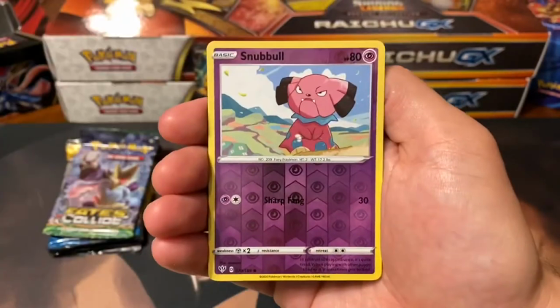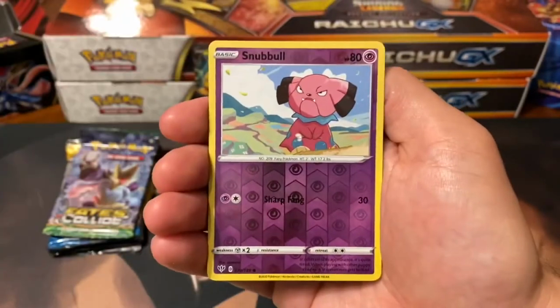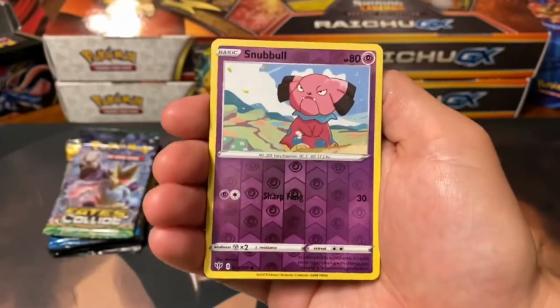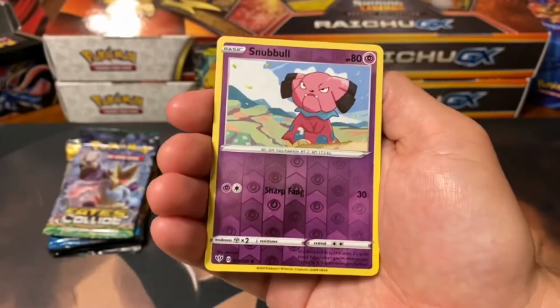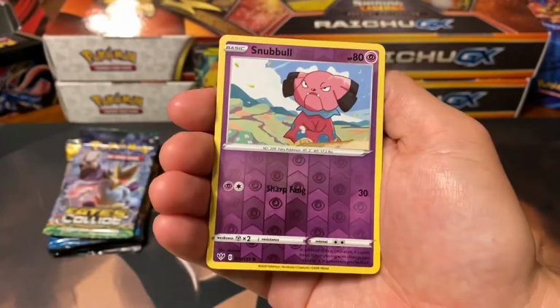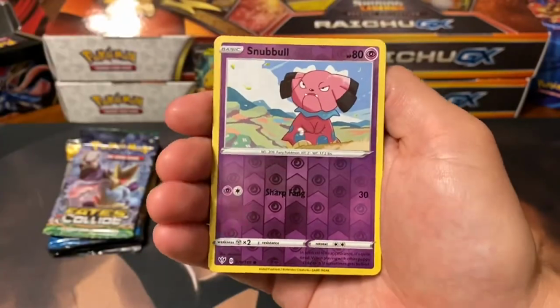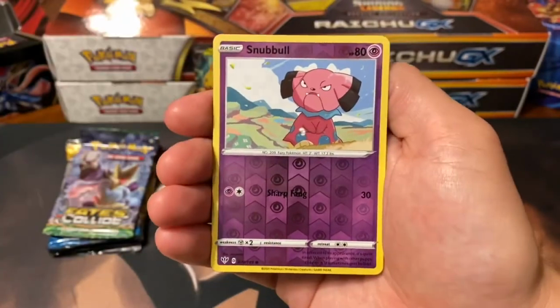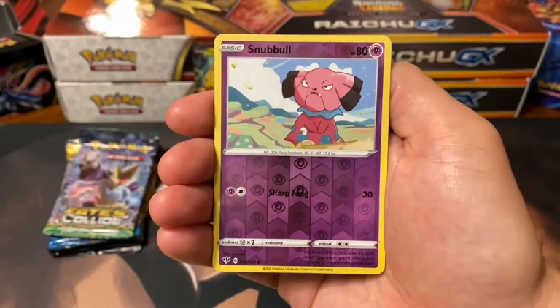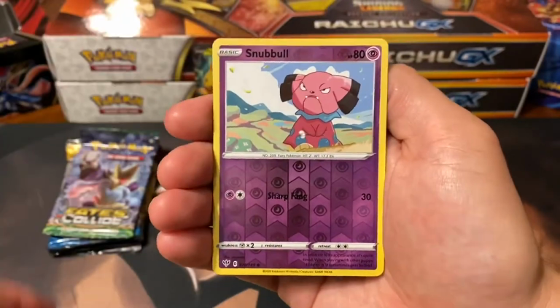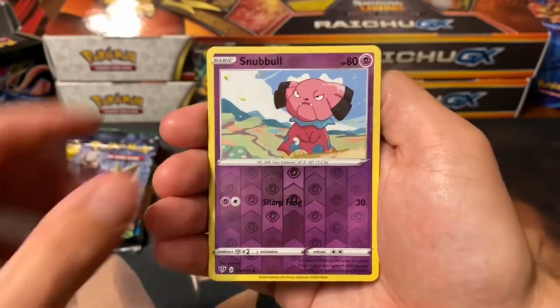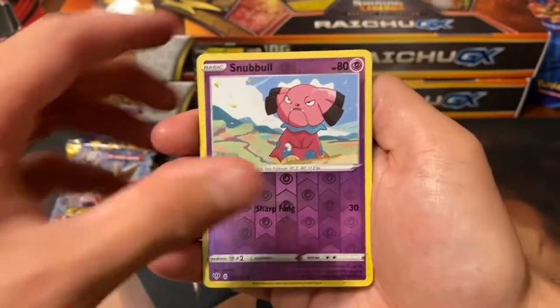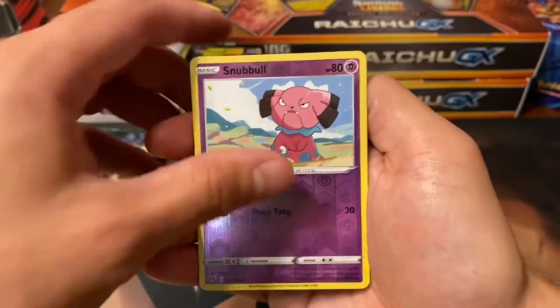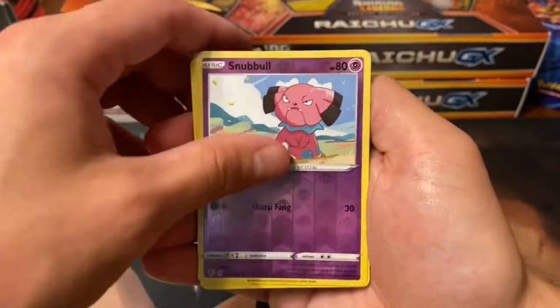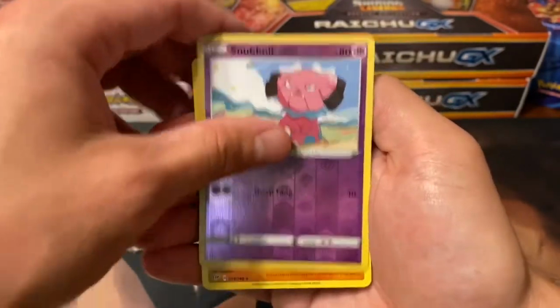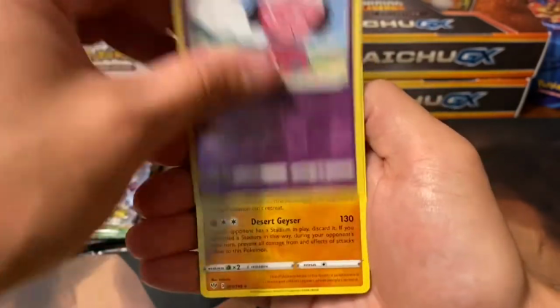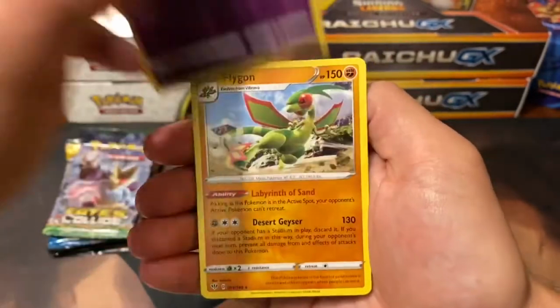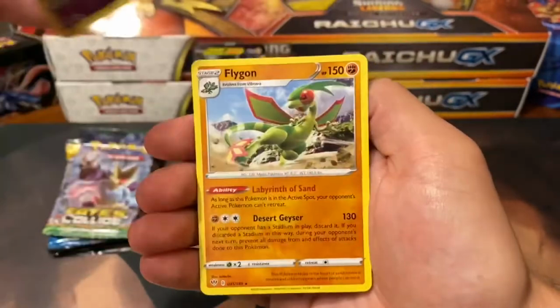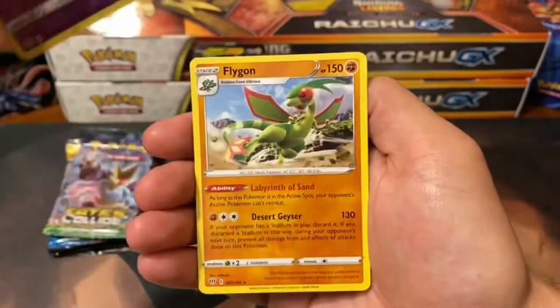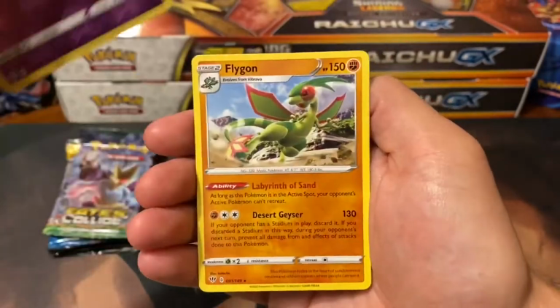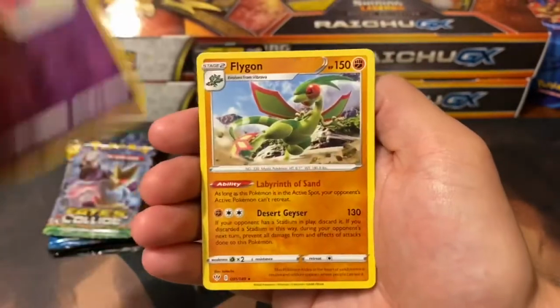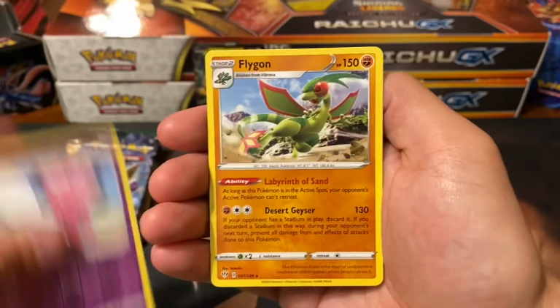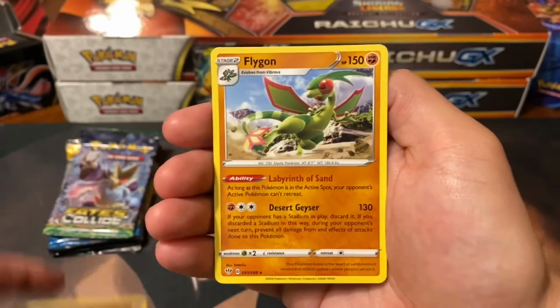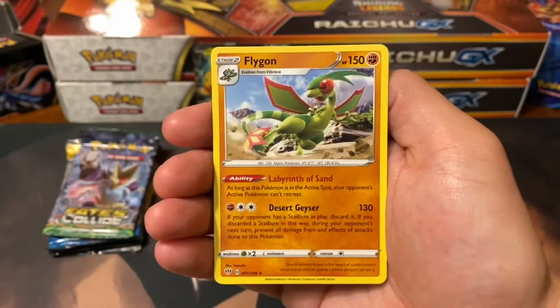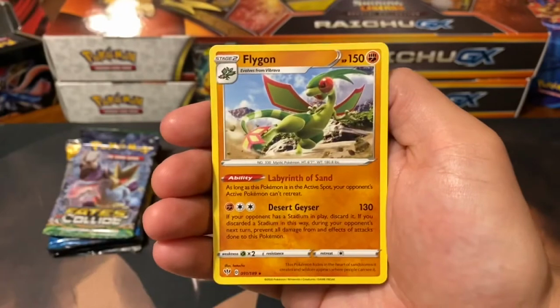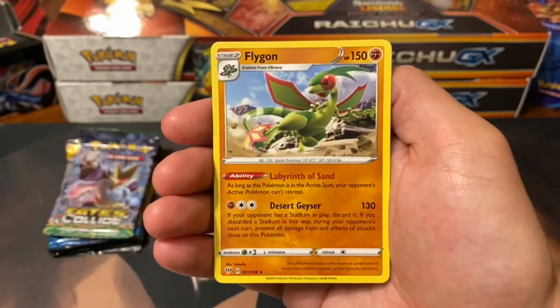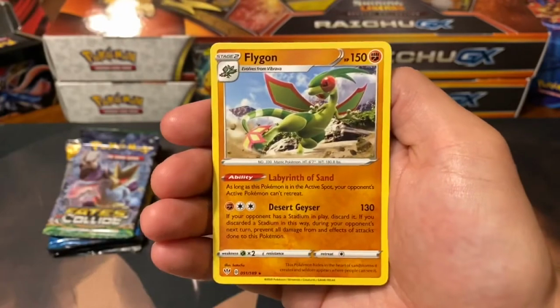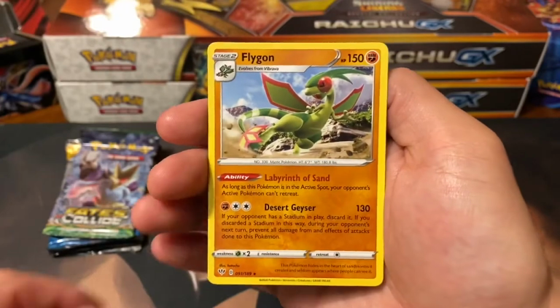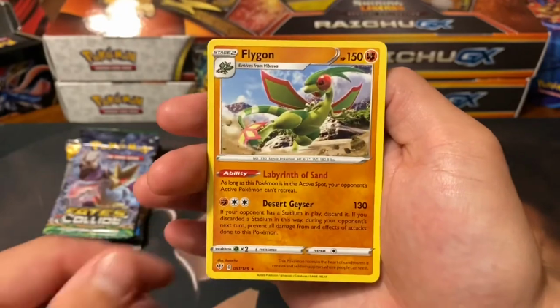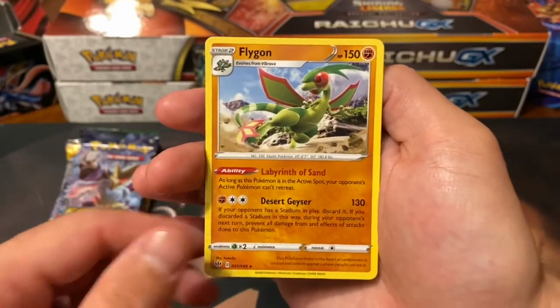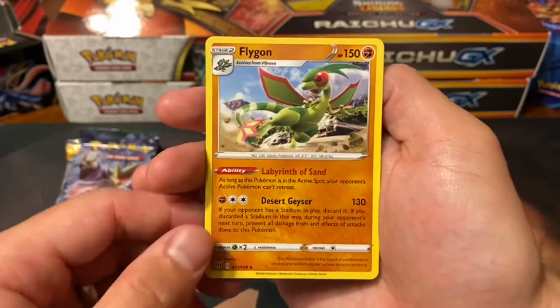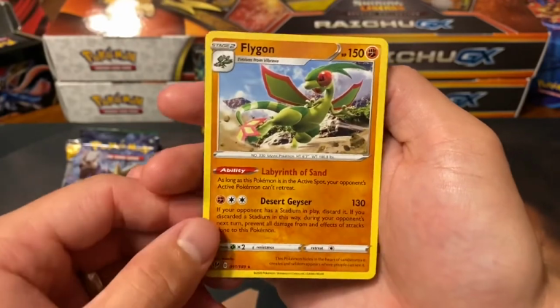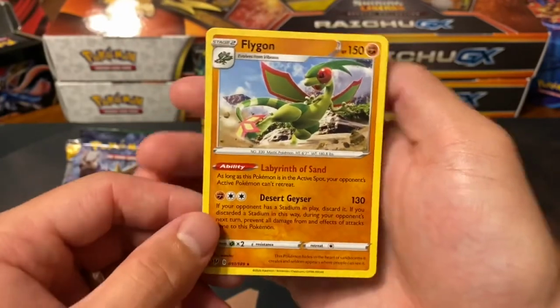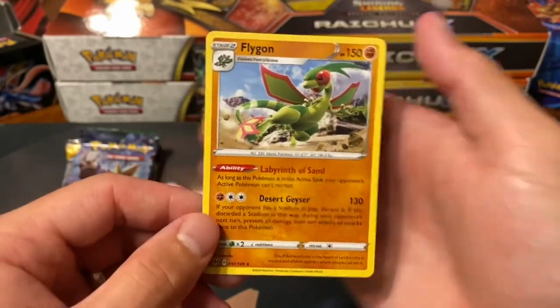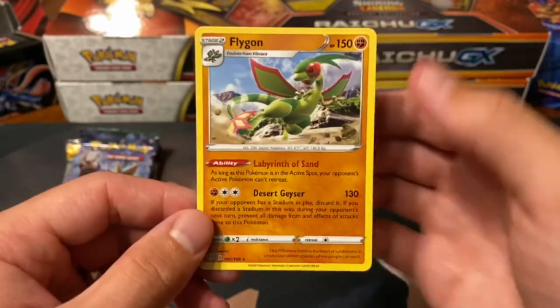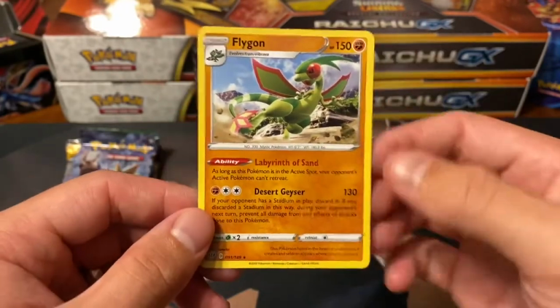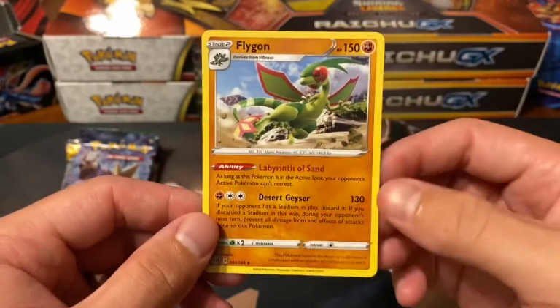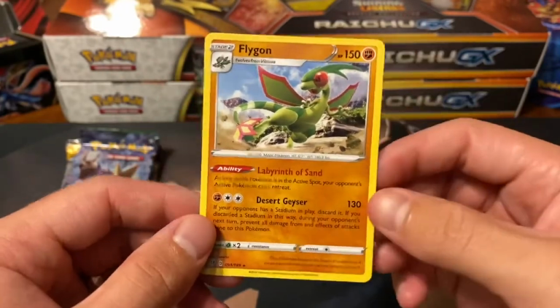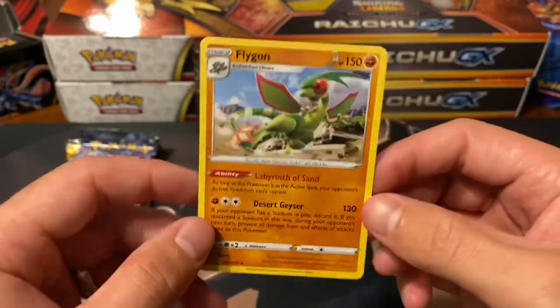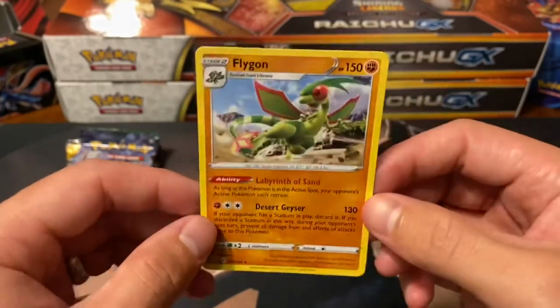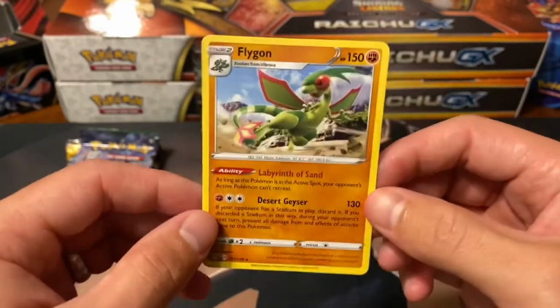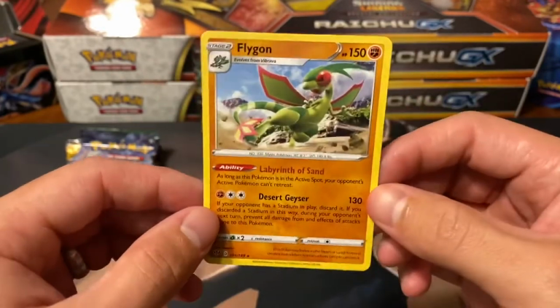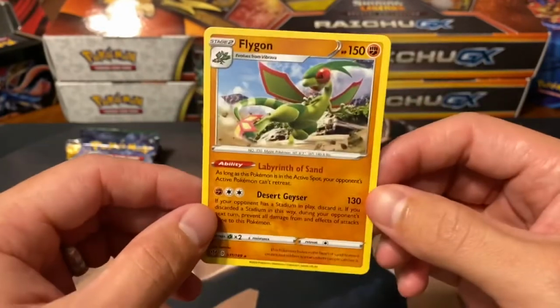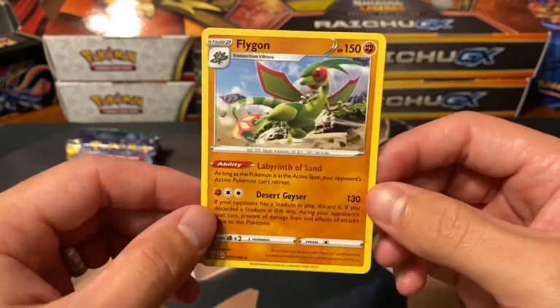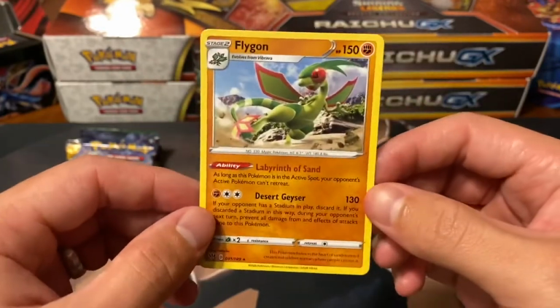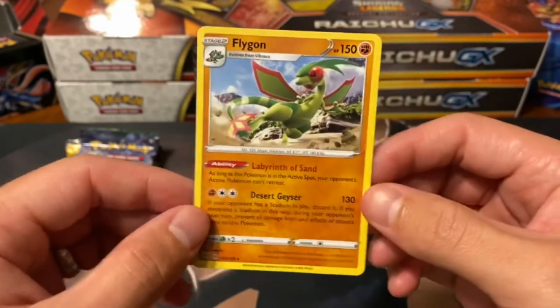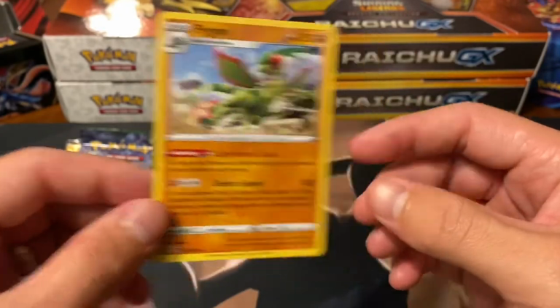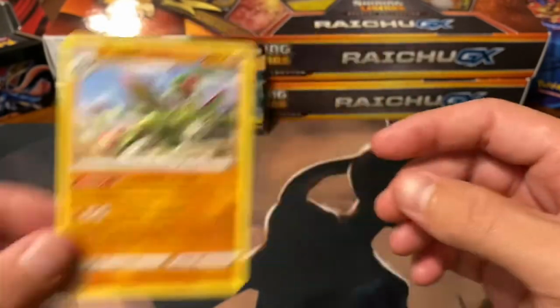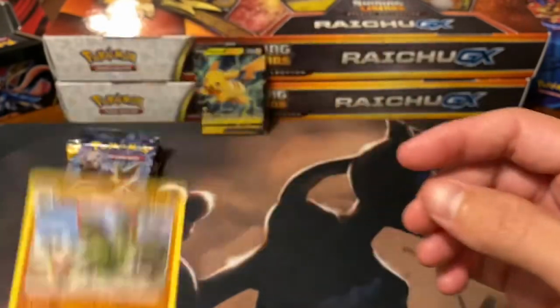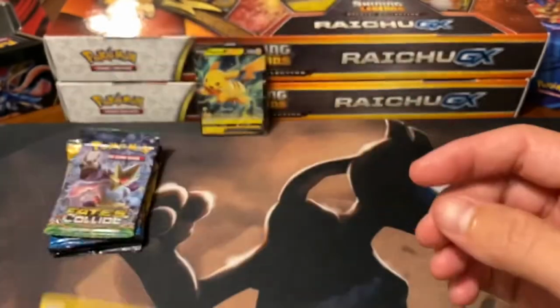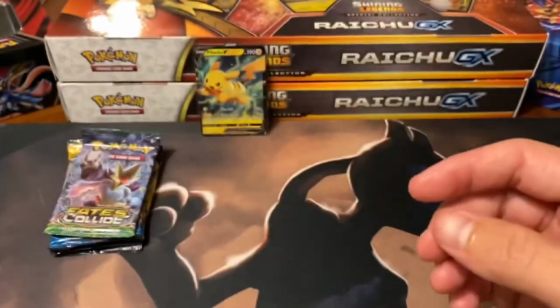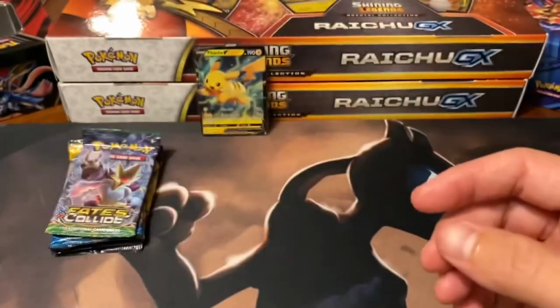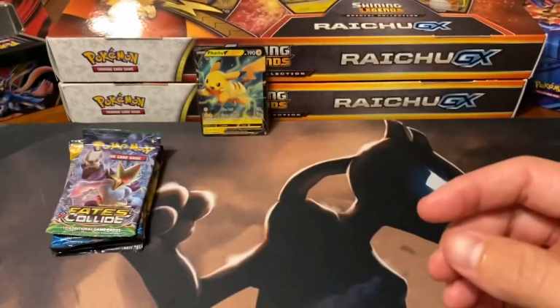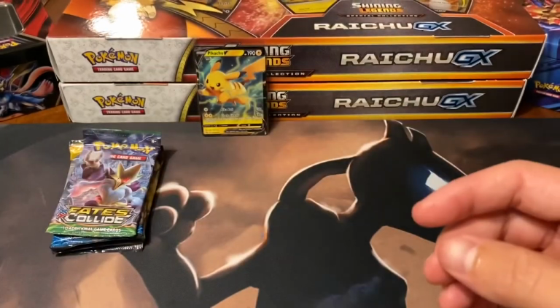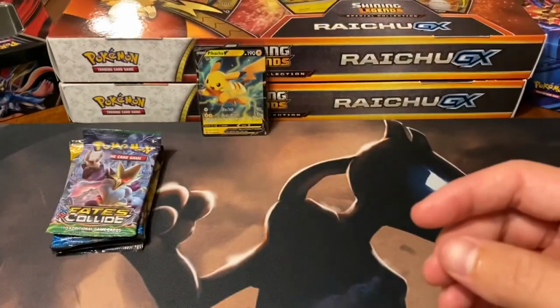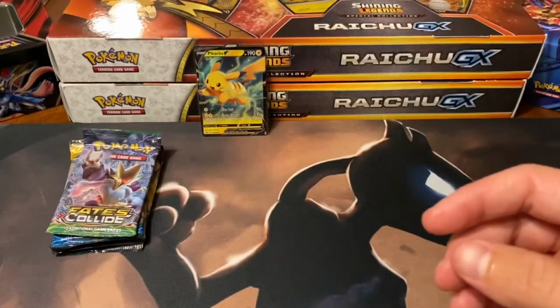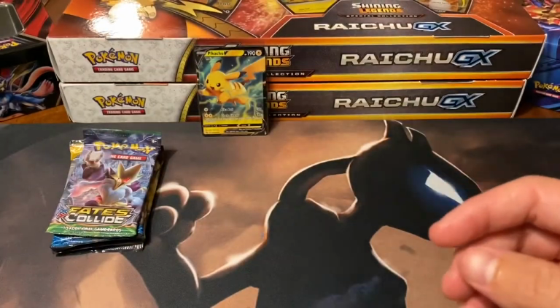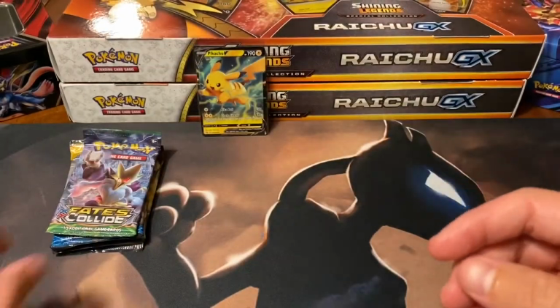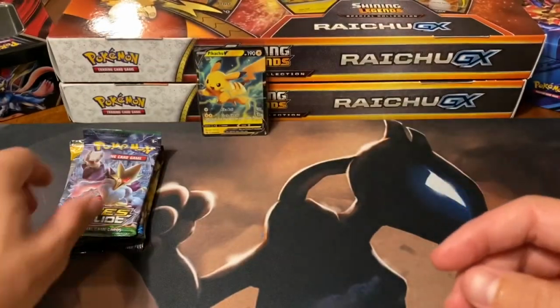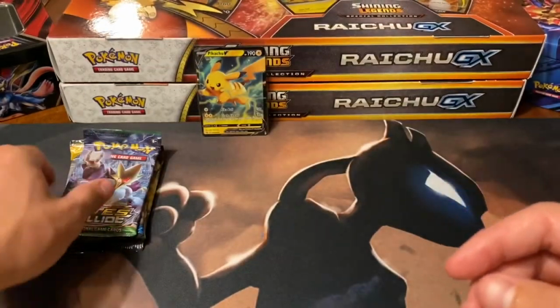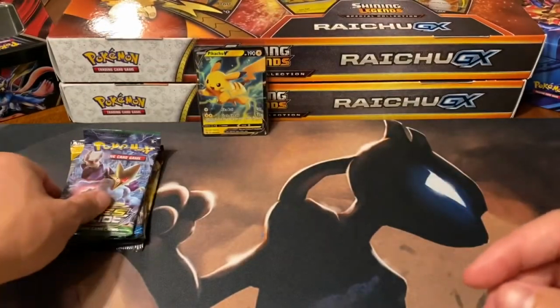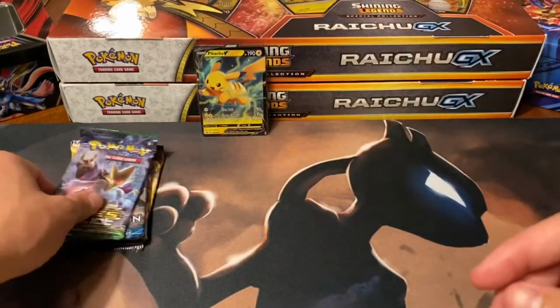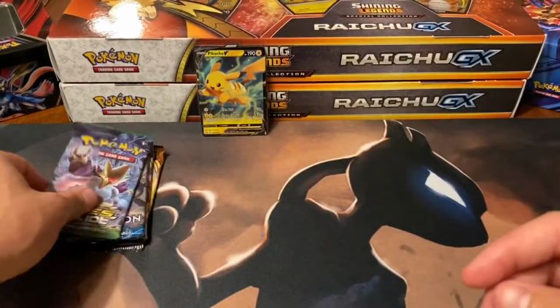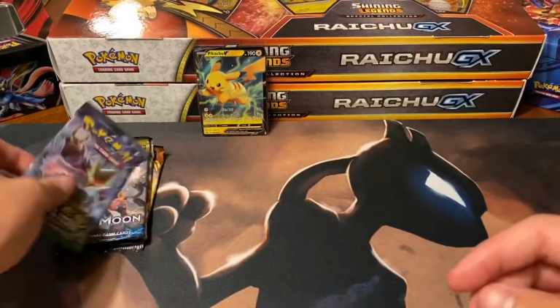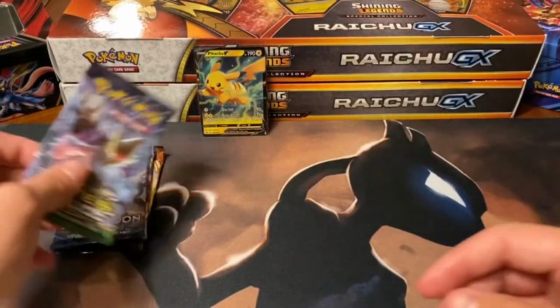Starting with the Darkness Ablaze - a Reverse Holo Snubble and a Flygon. I don't think I have this one yet, but starting off alright.